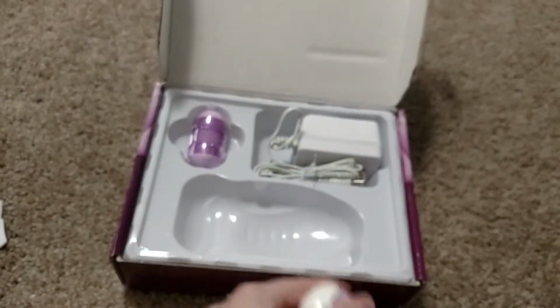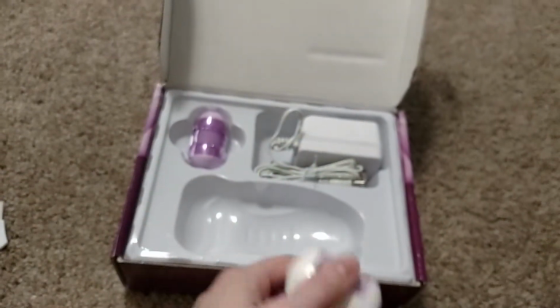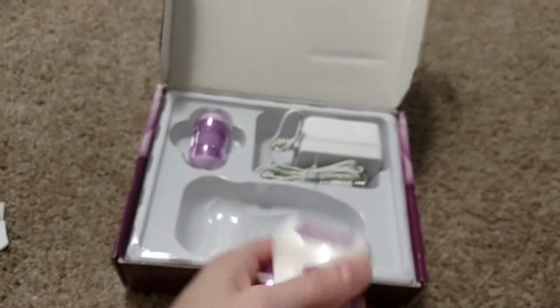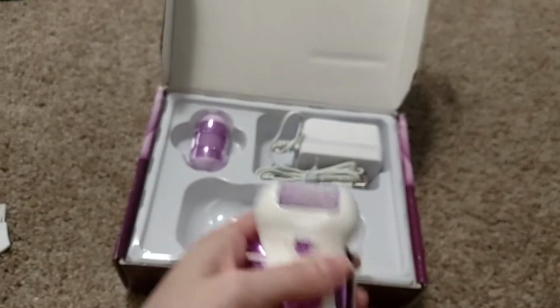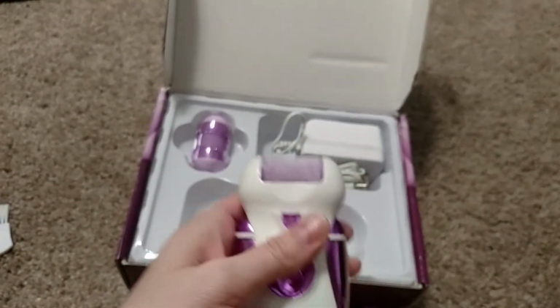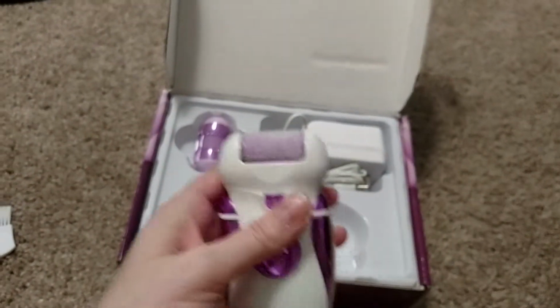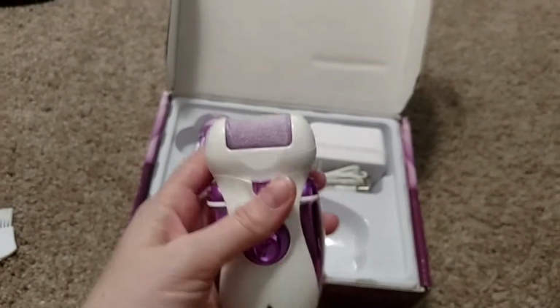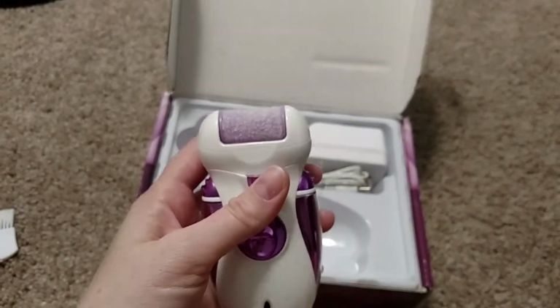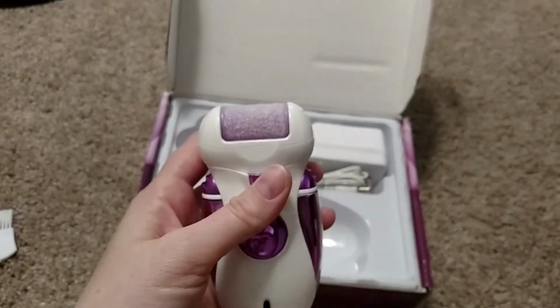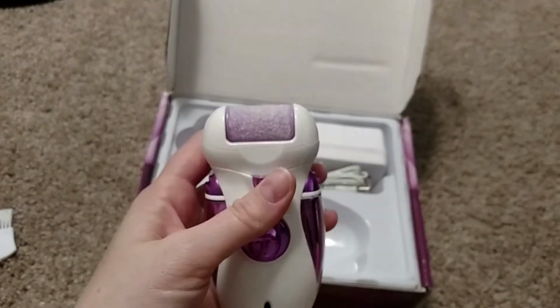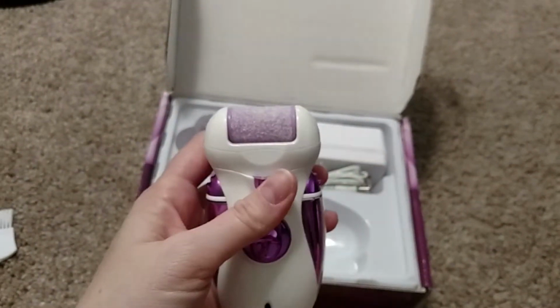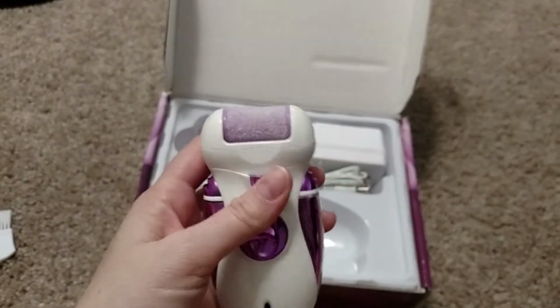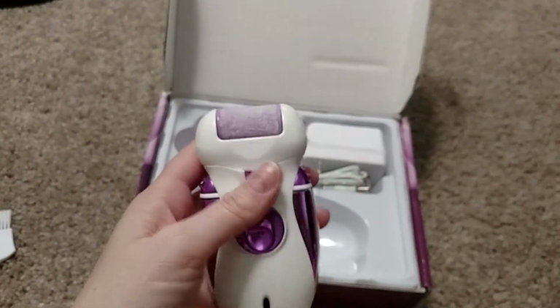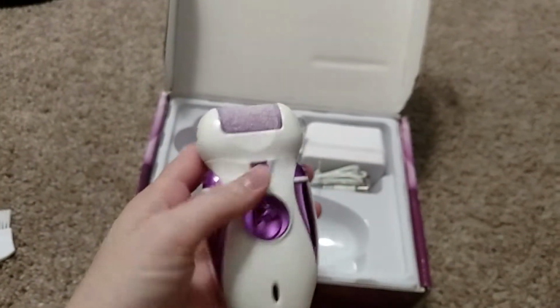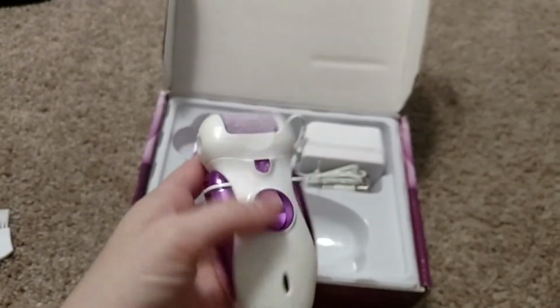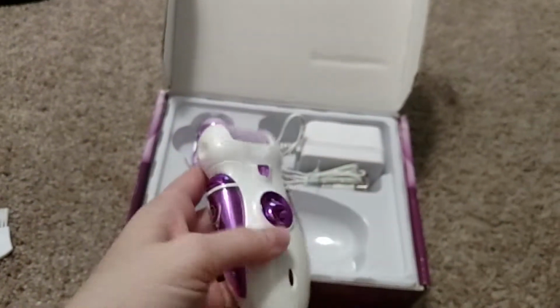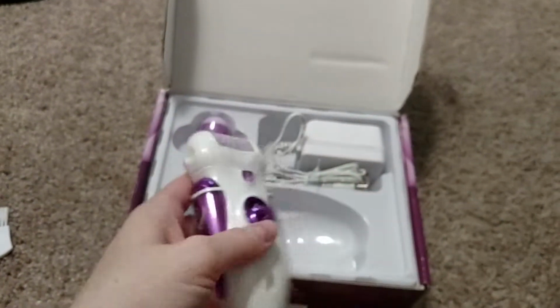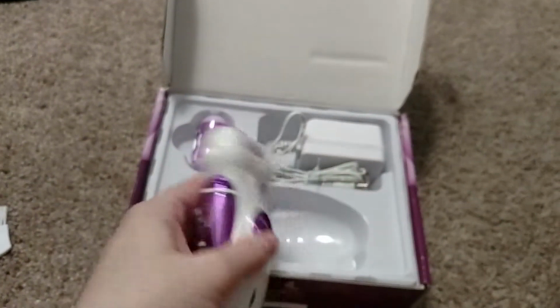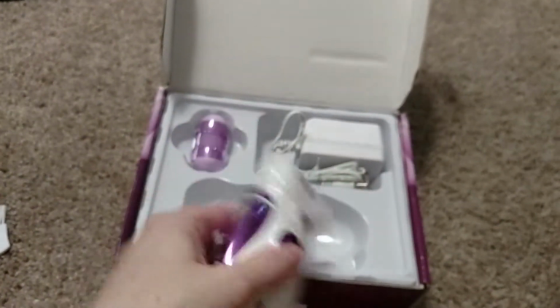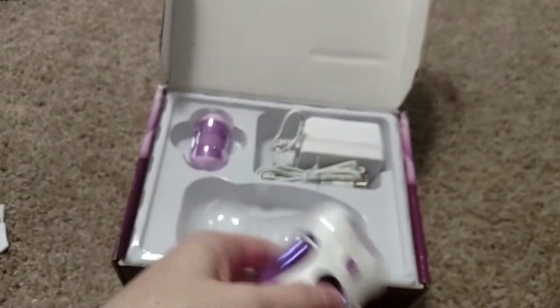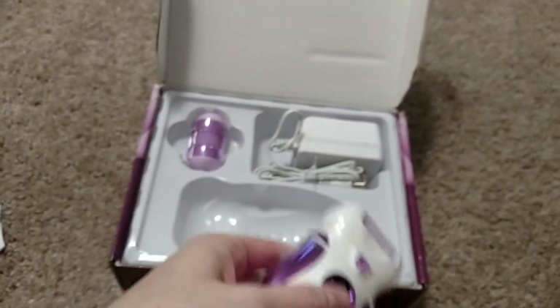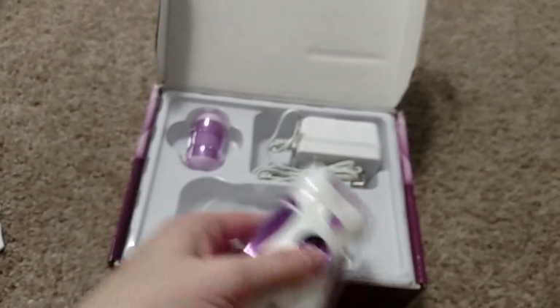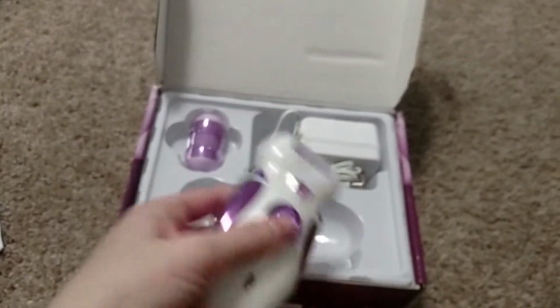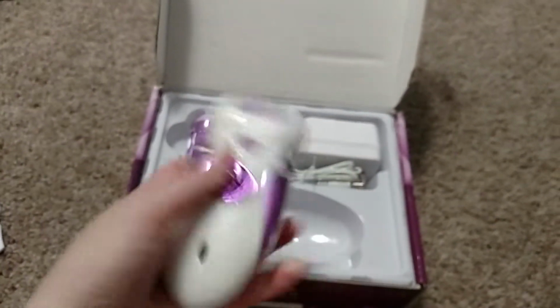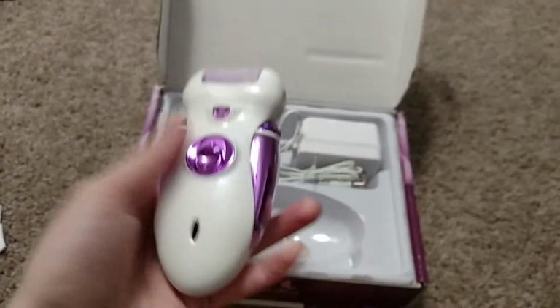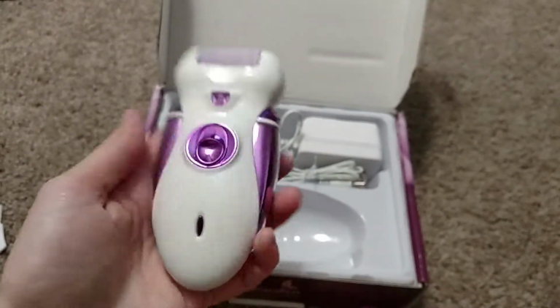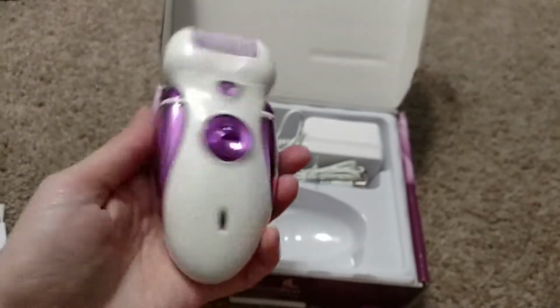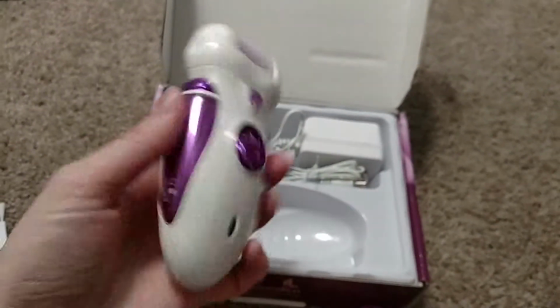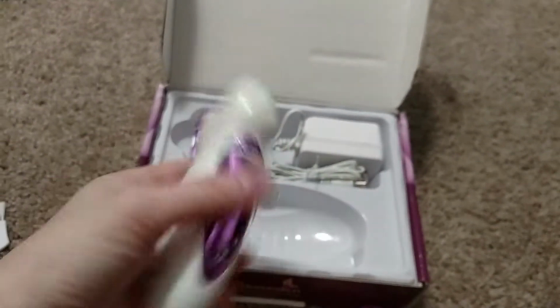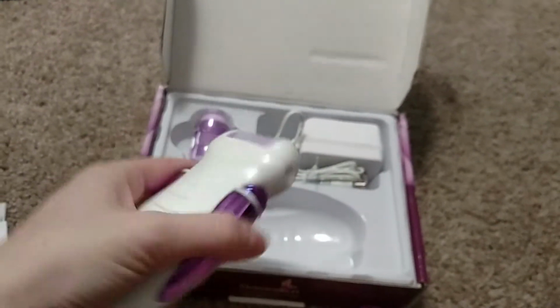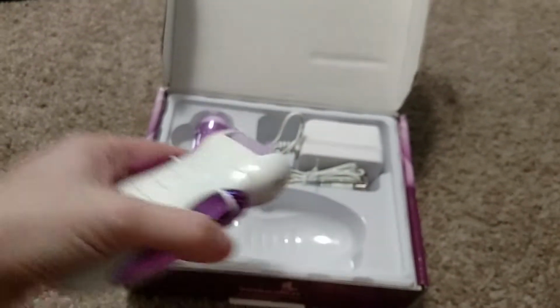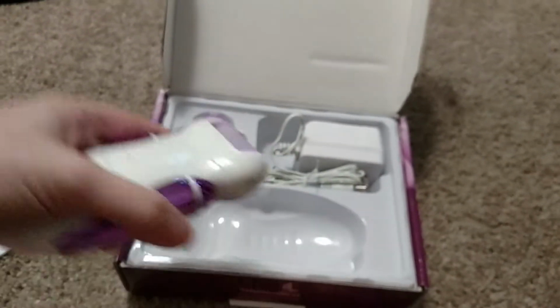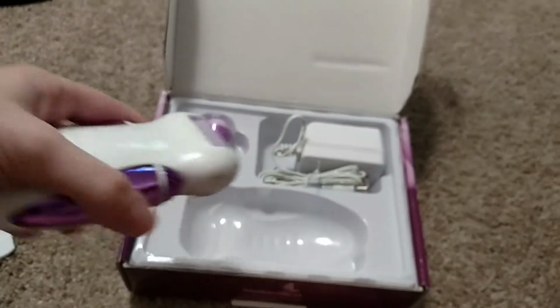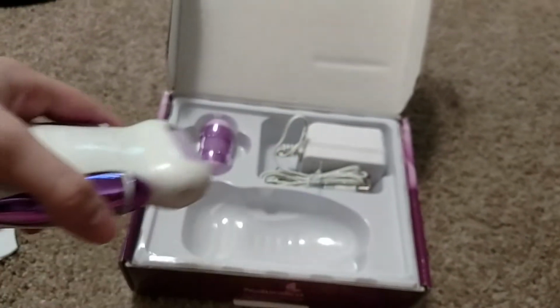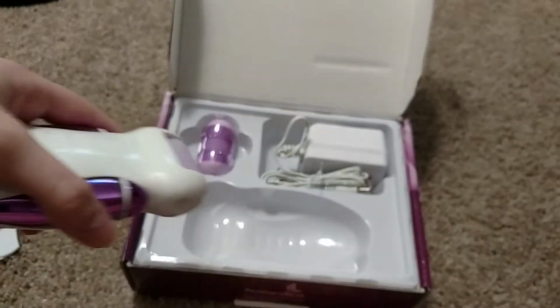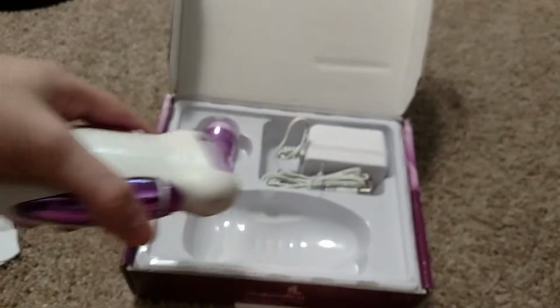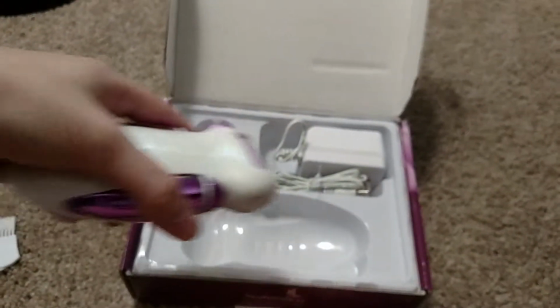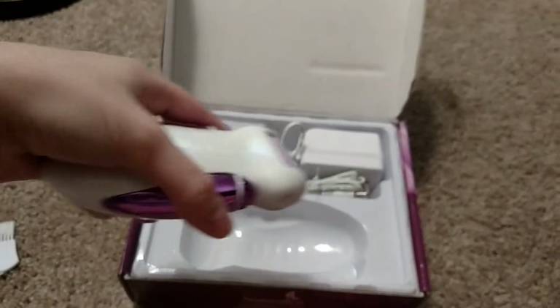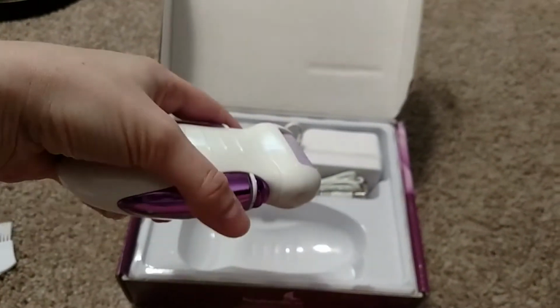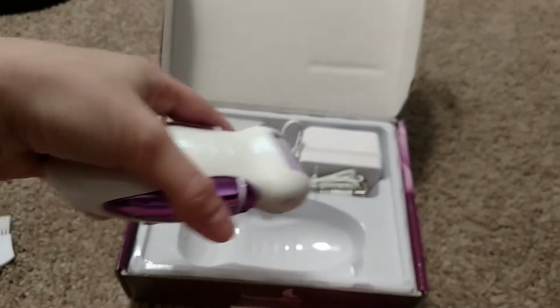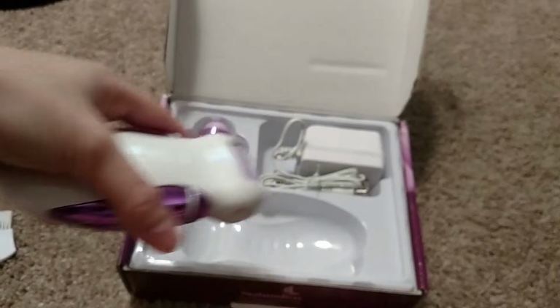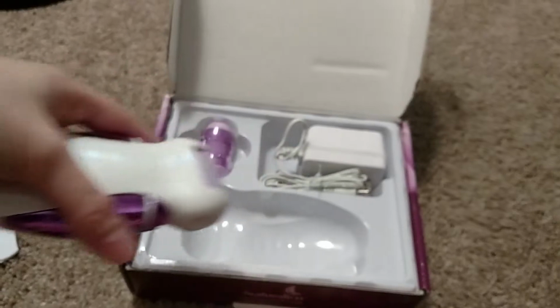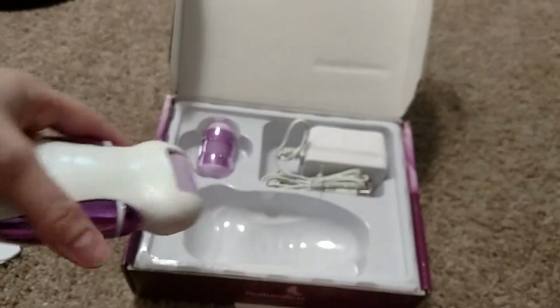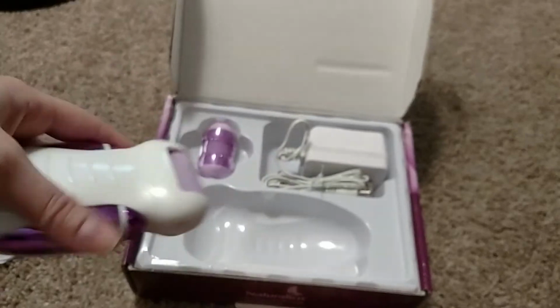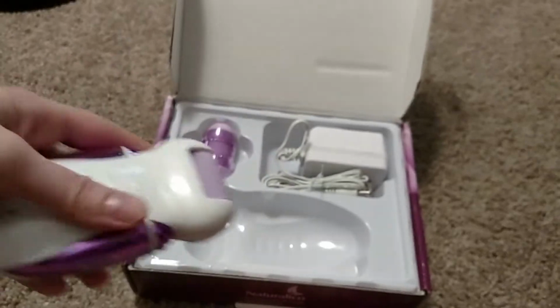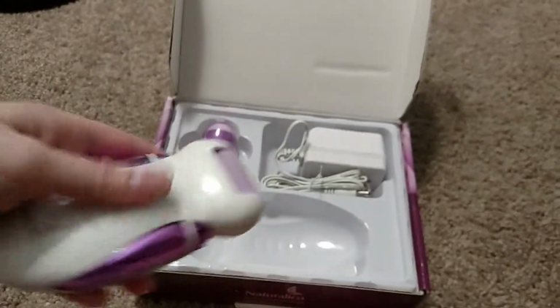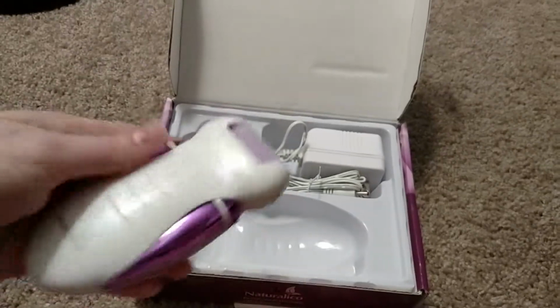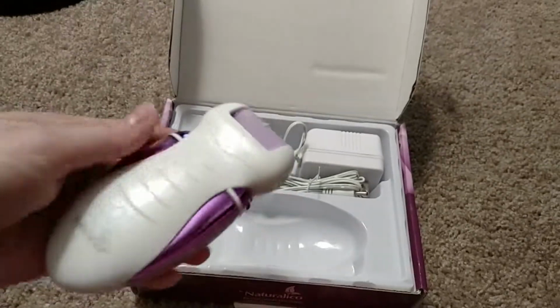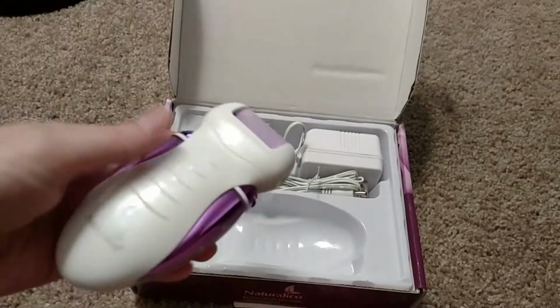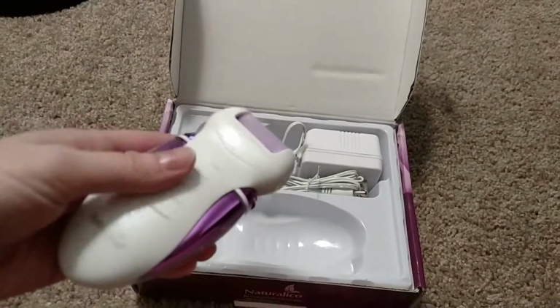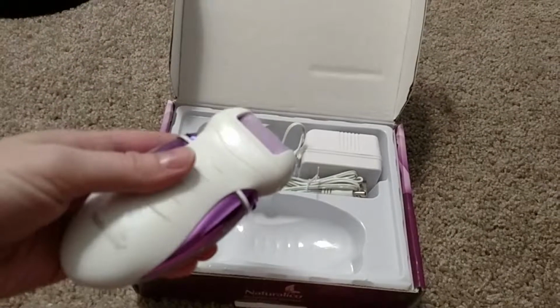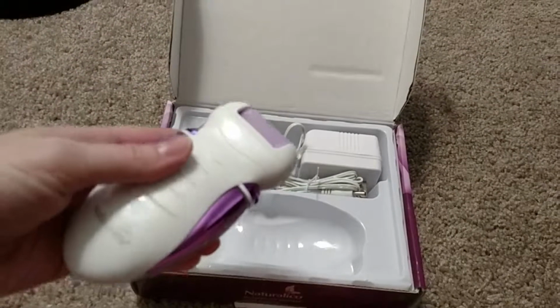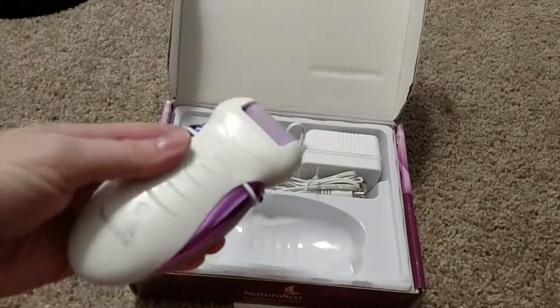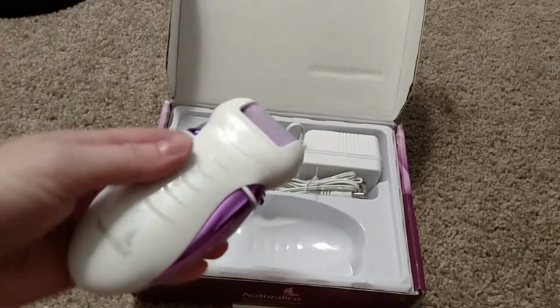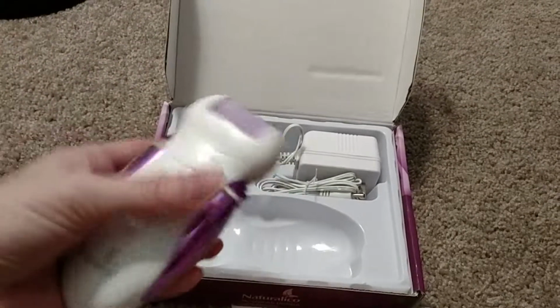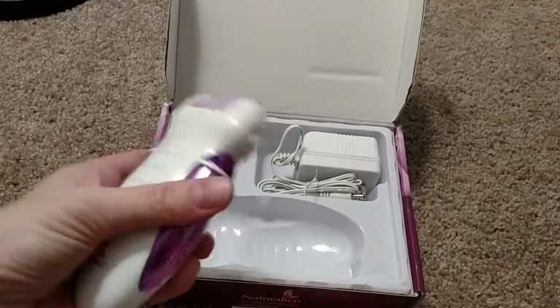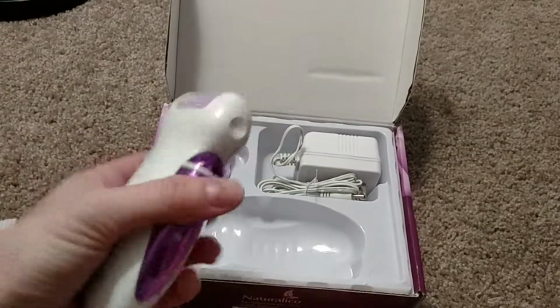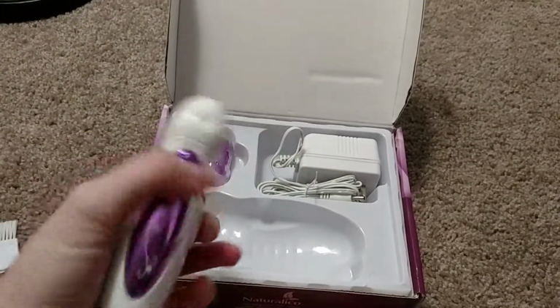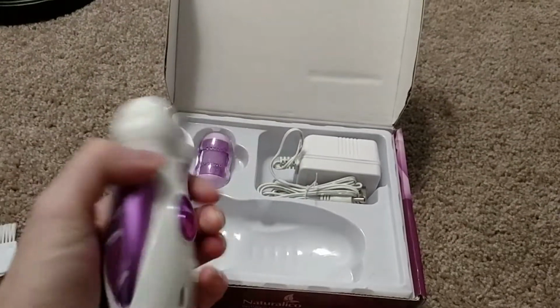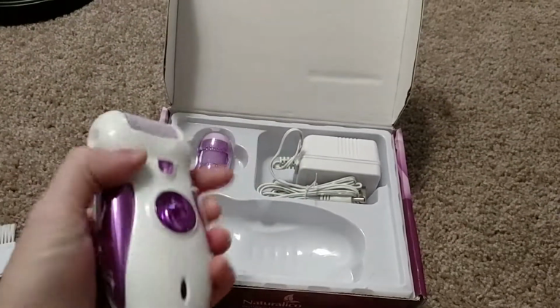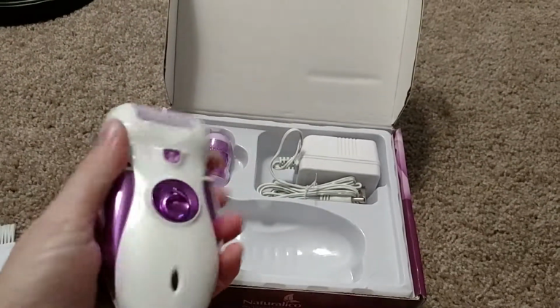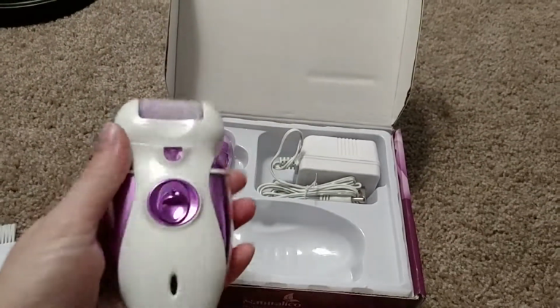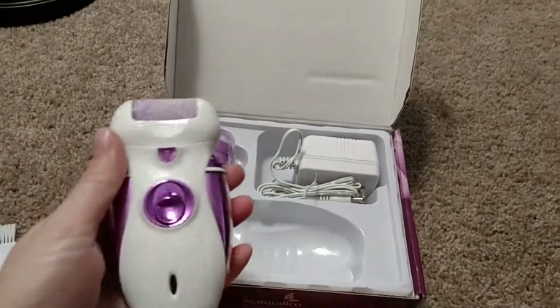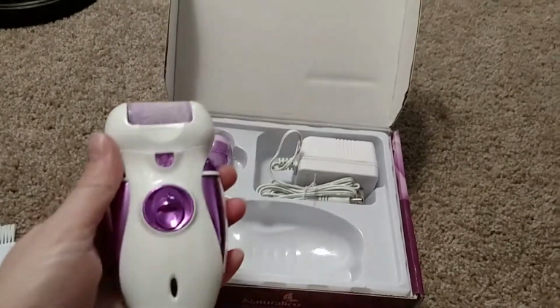To use, you take the cover off, and then you just... I found using it that way is much easier.